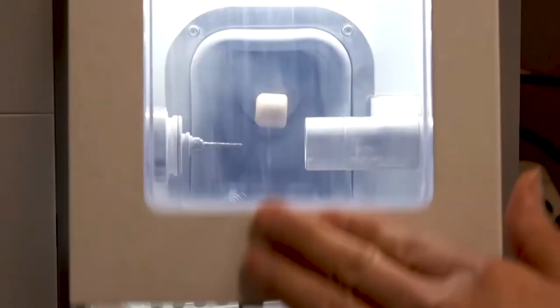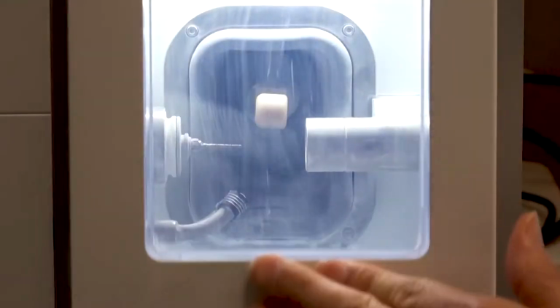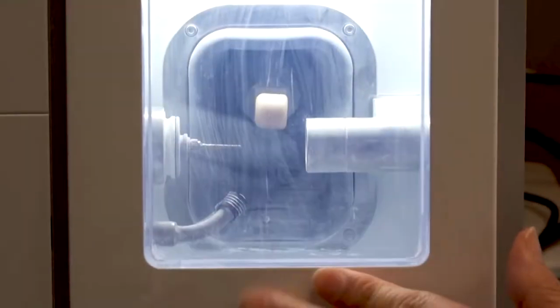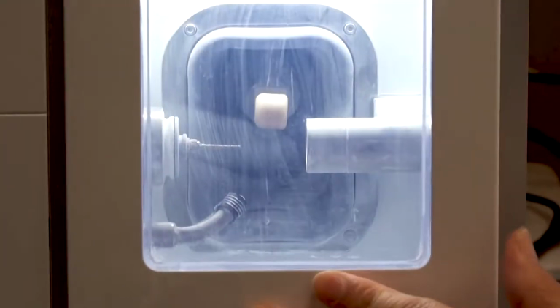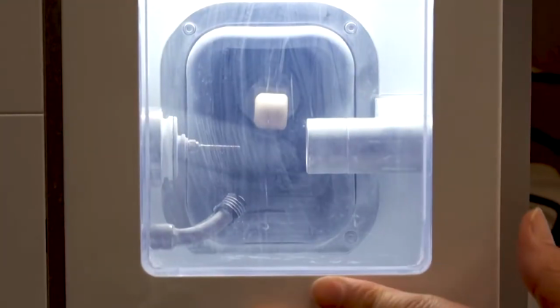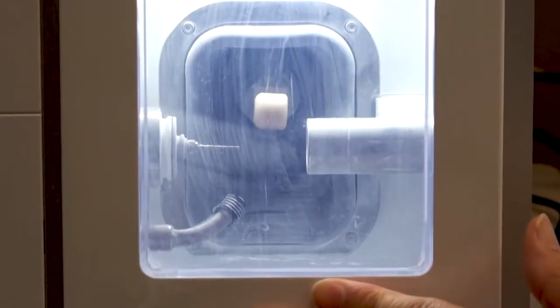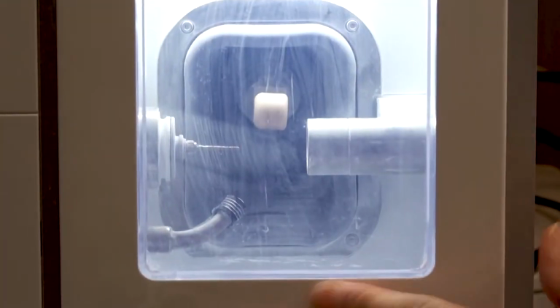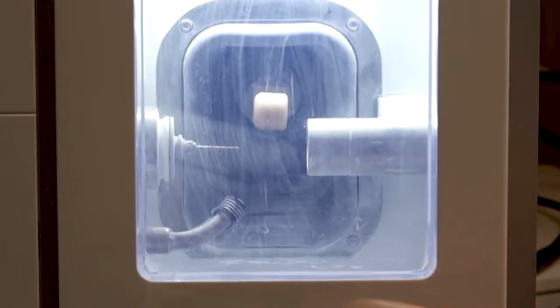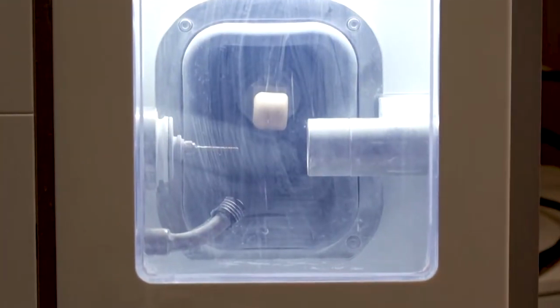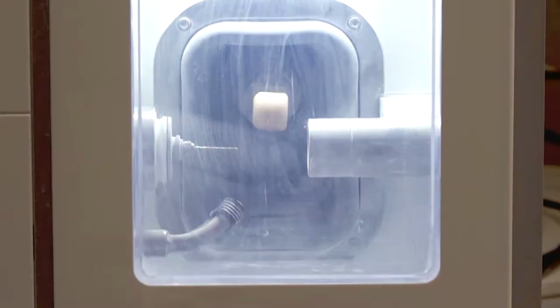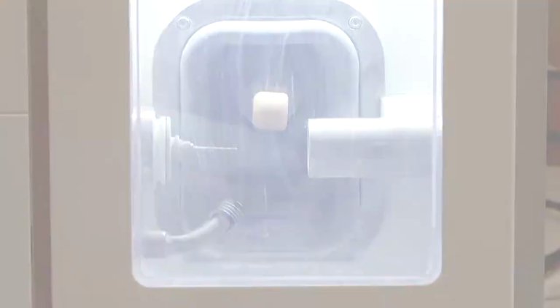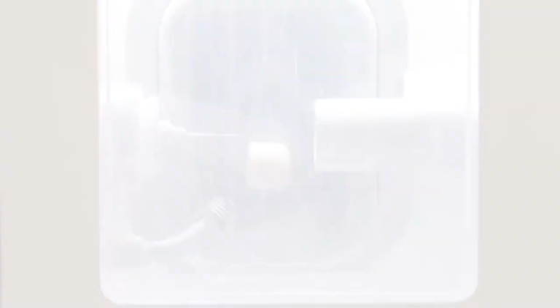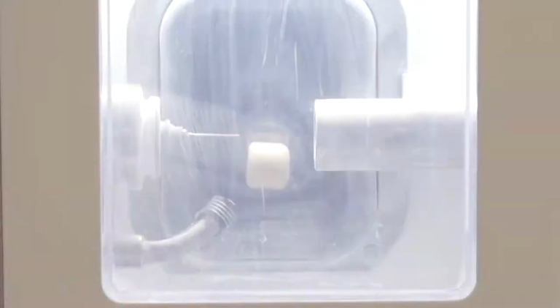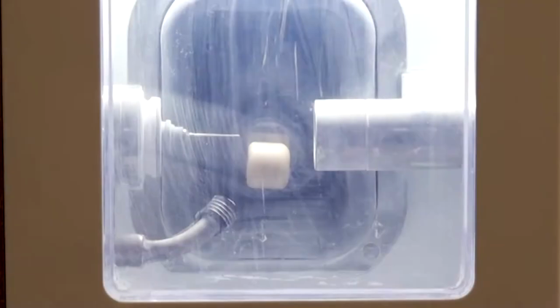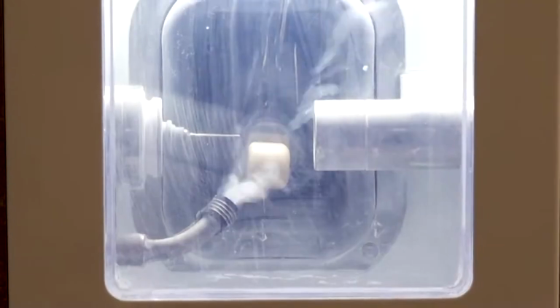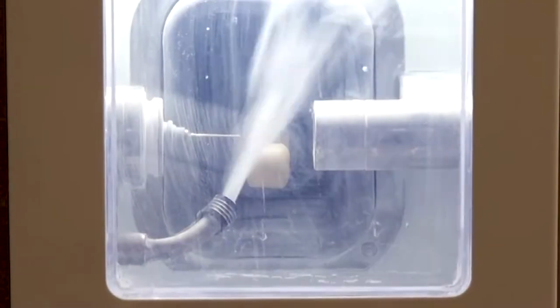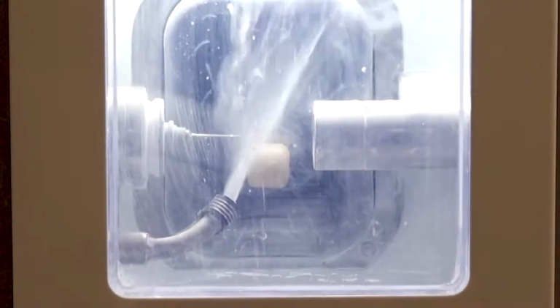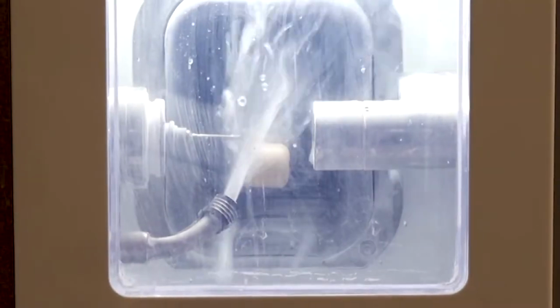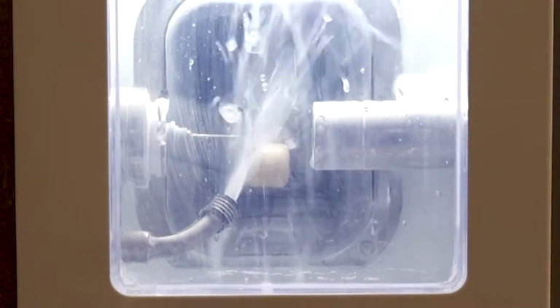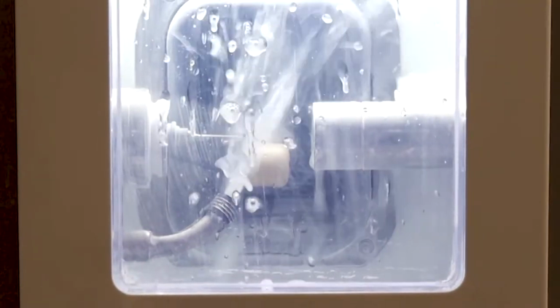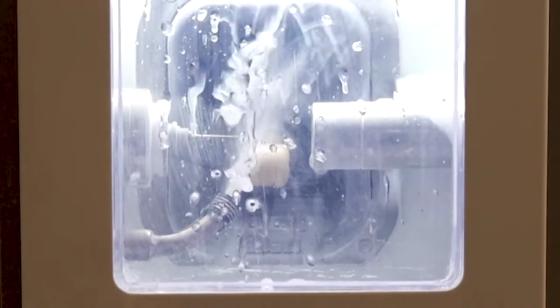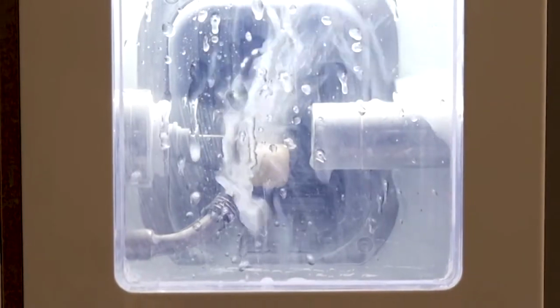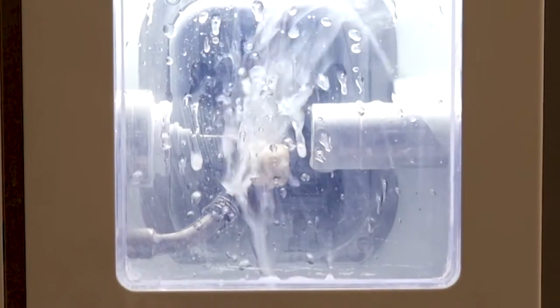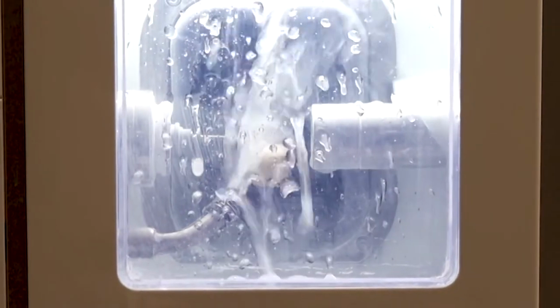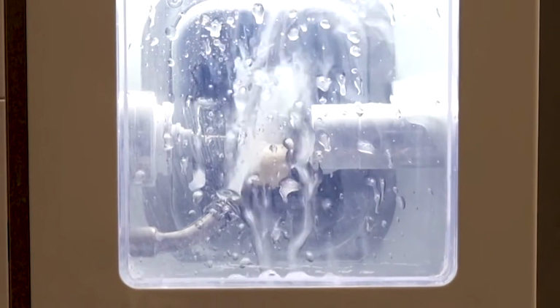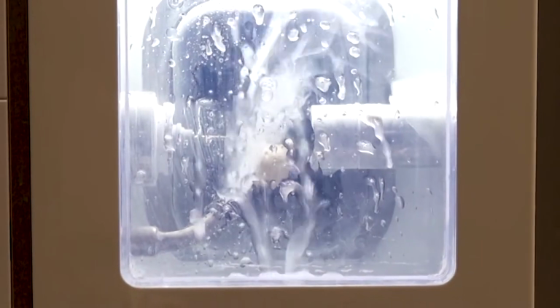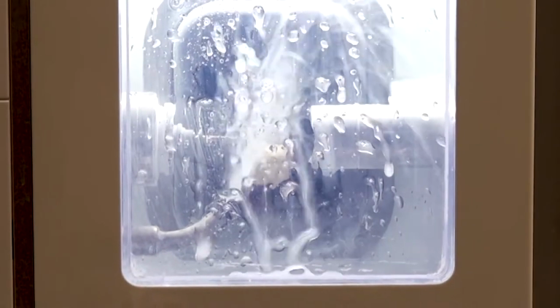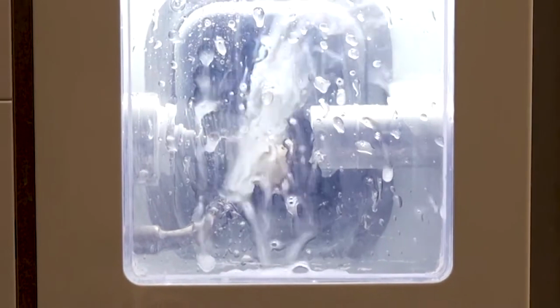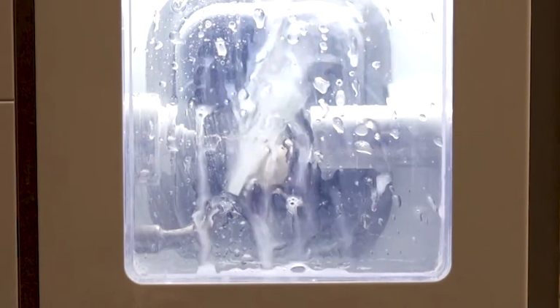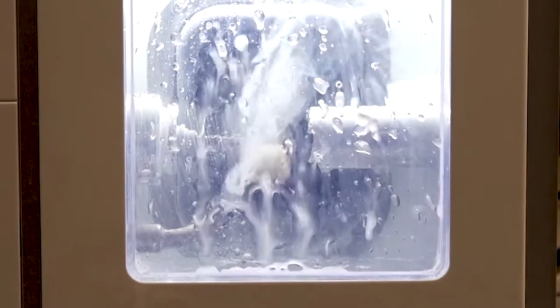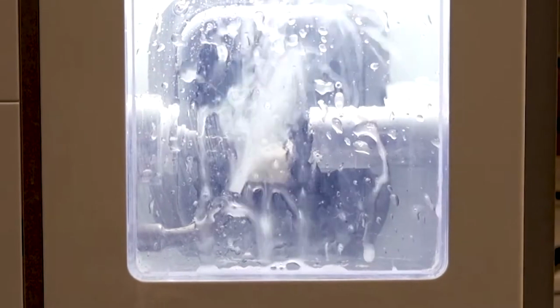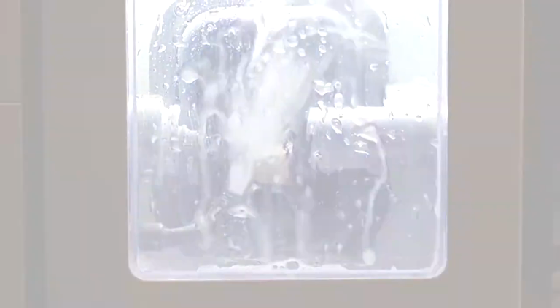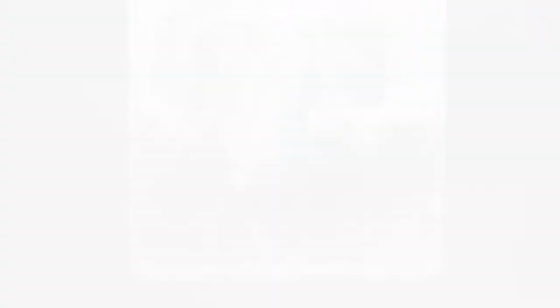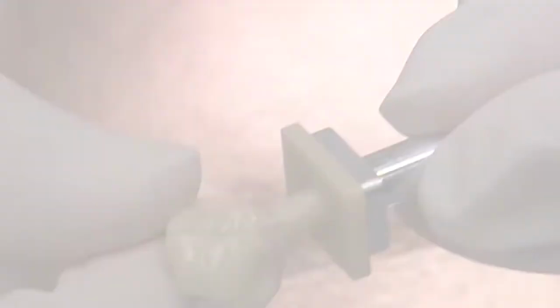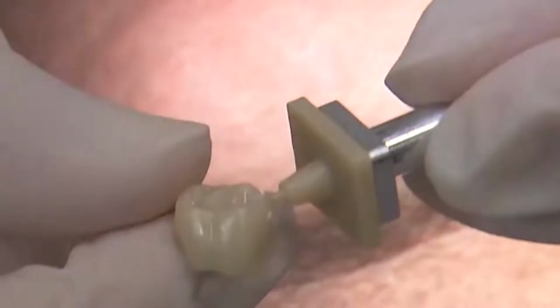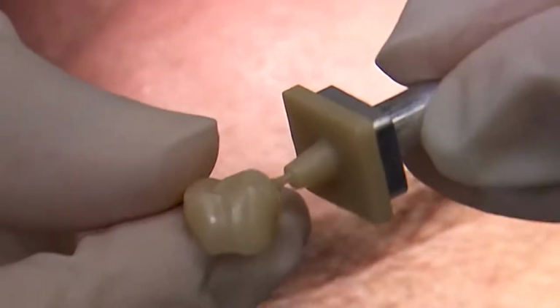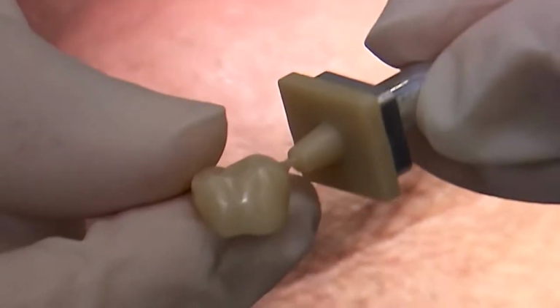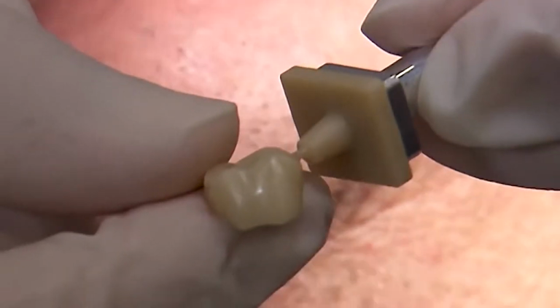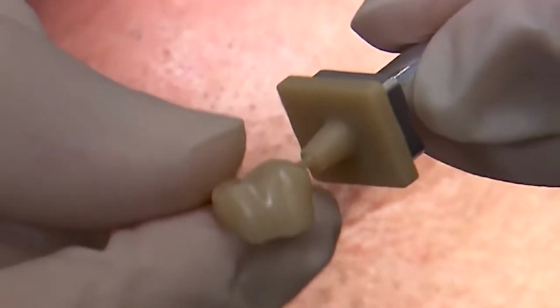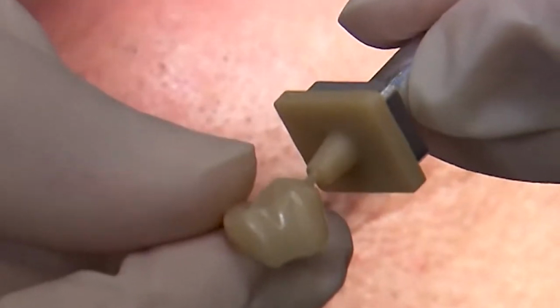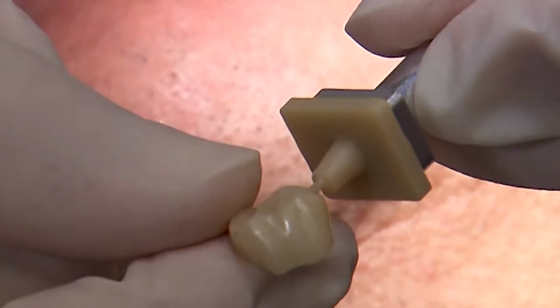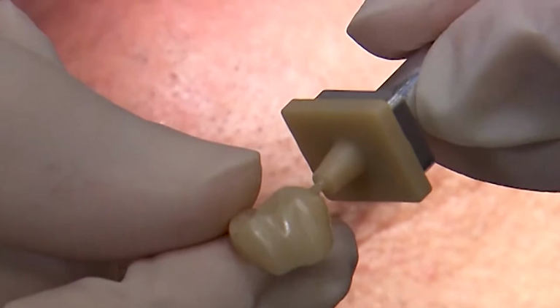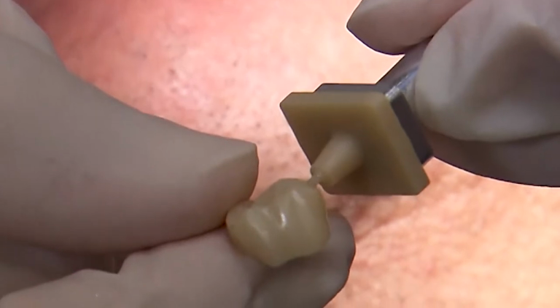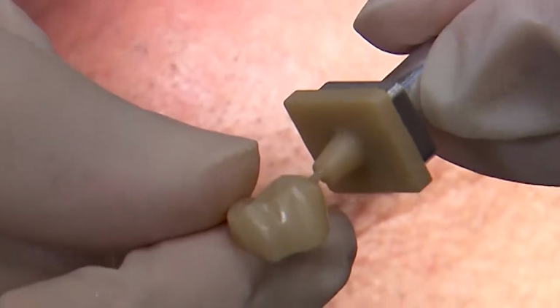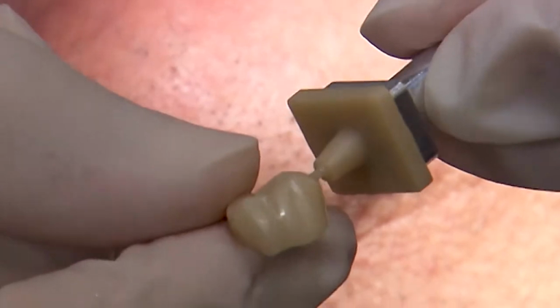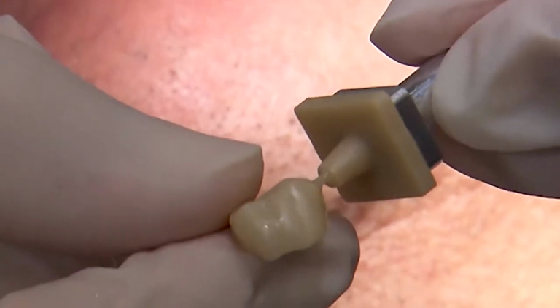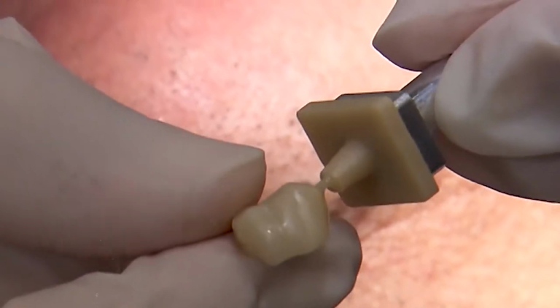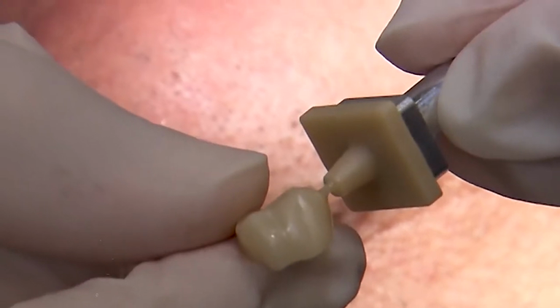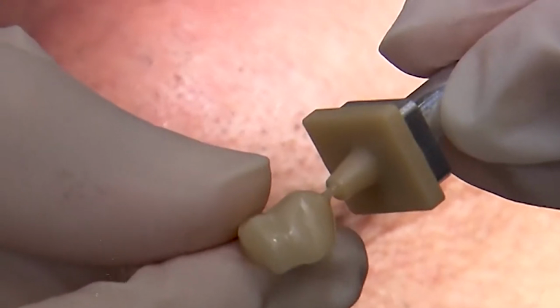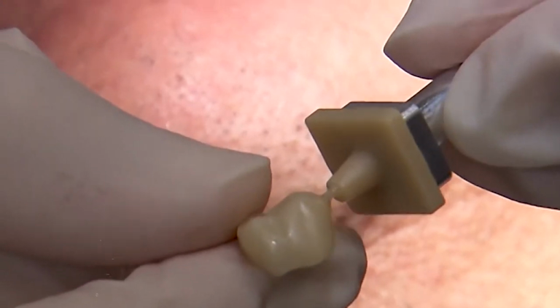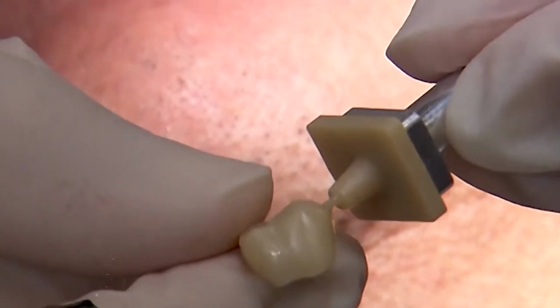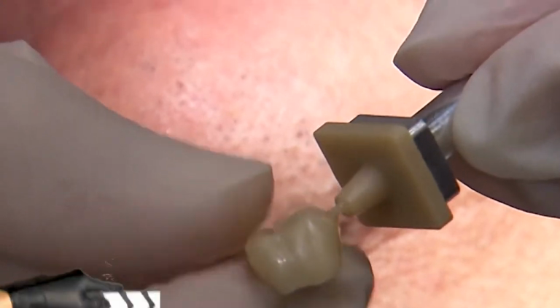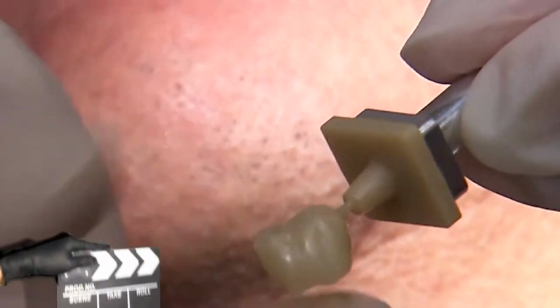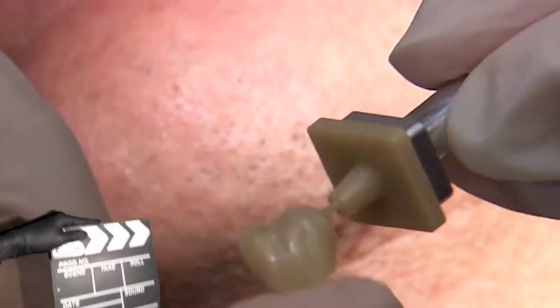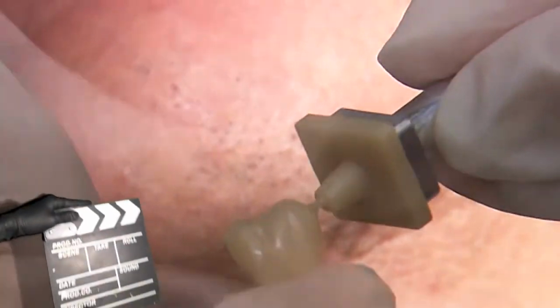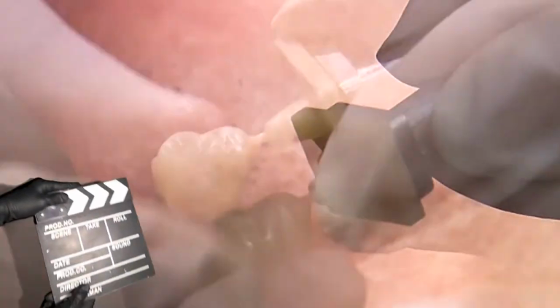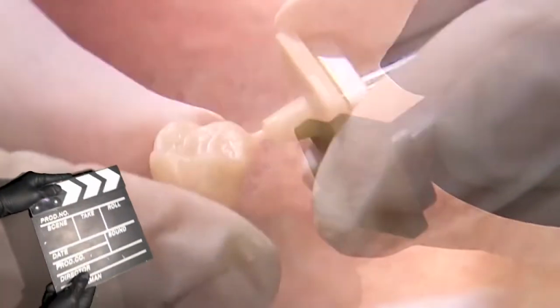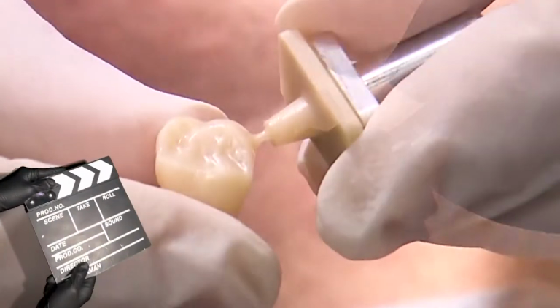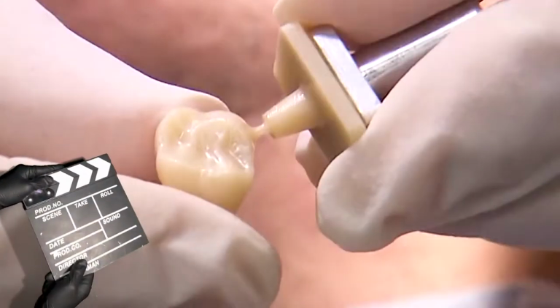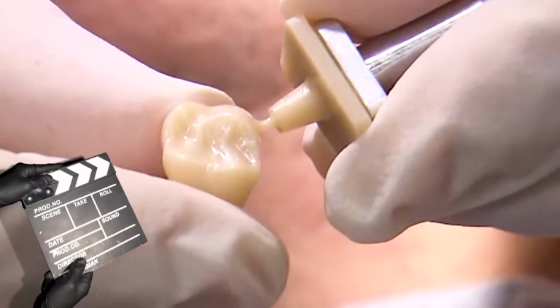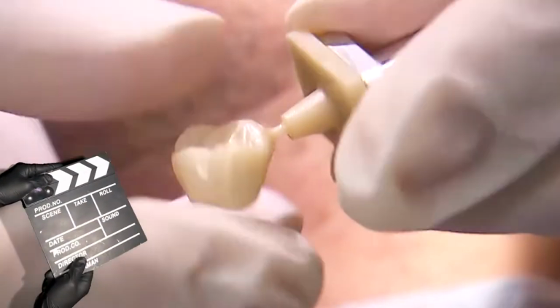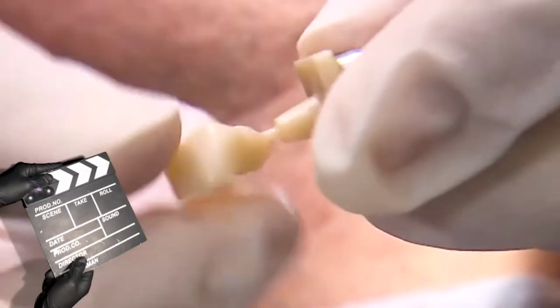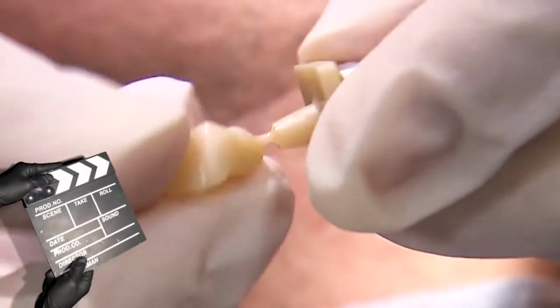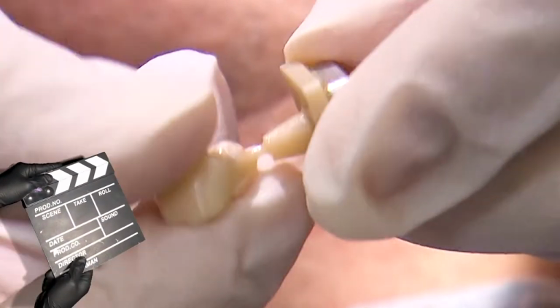When the design is complete, how does a 35-minute turnaround time for a fully sintered Bruxer Crown sound?